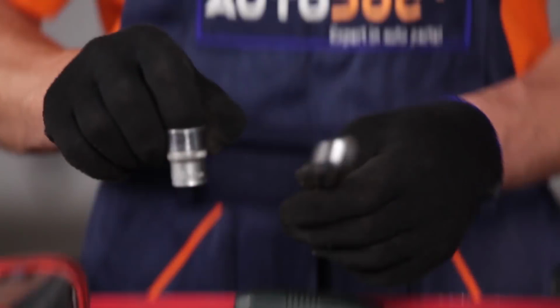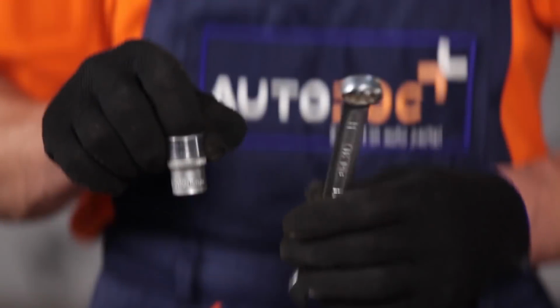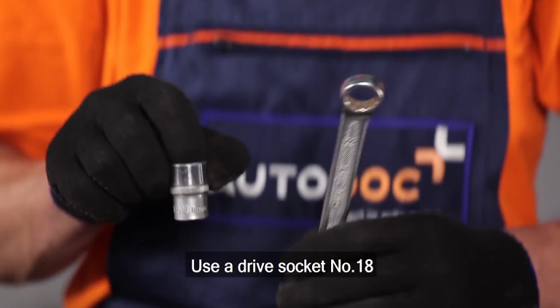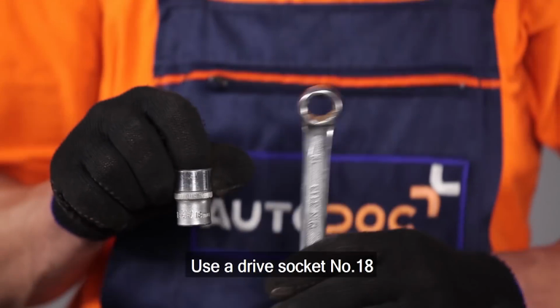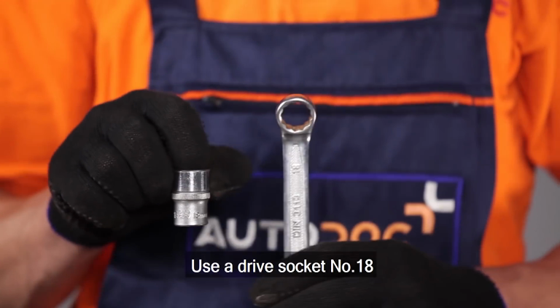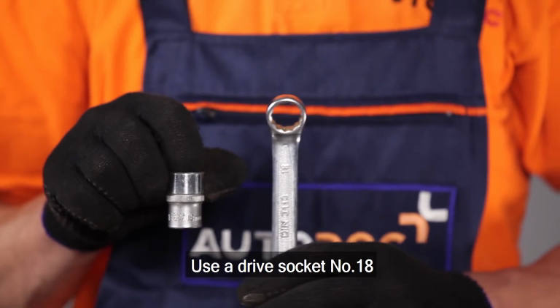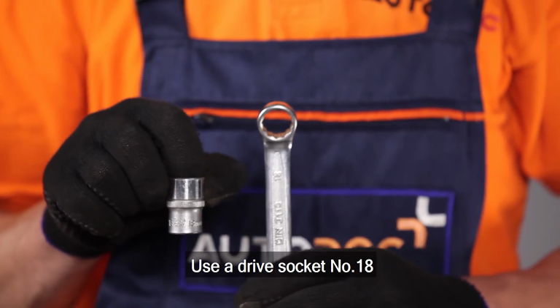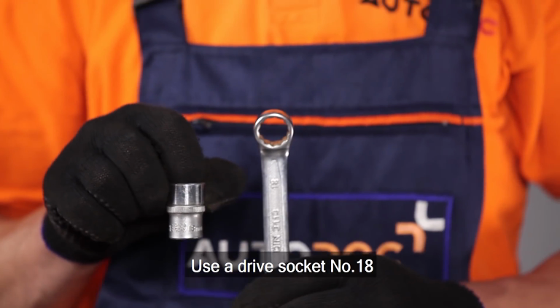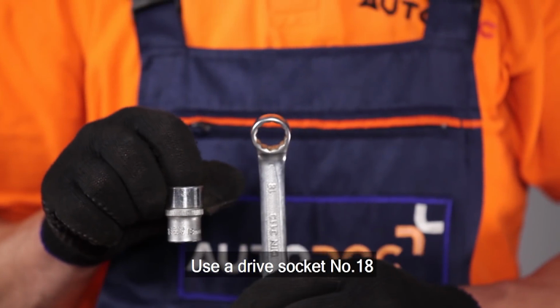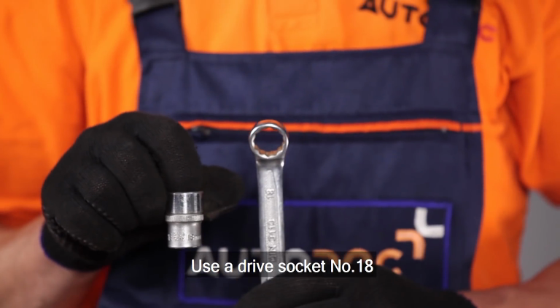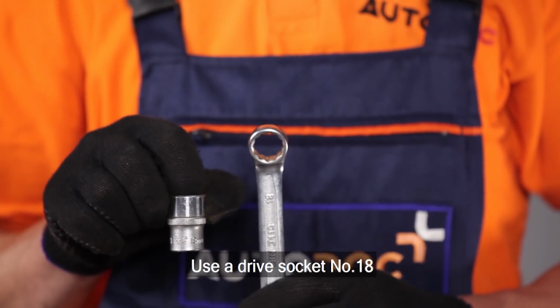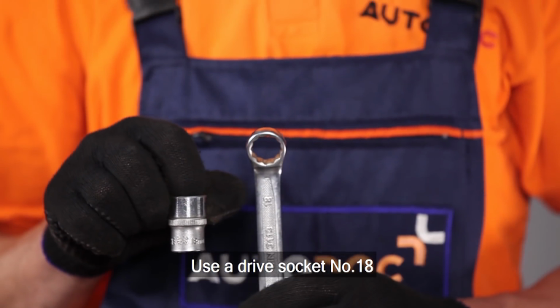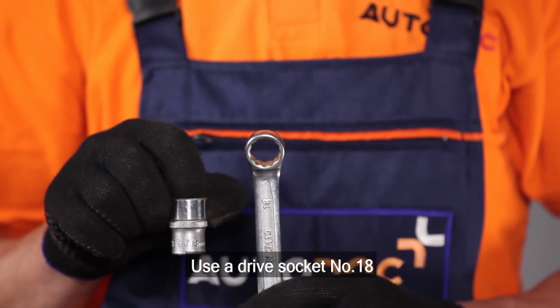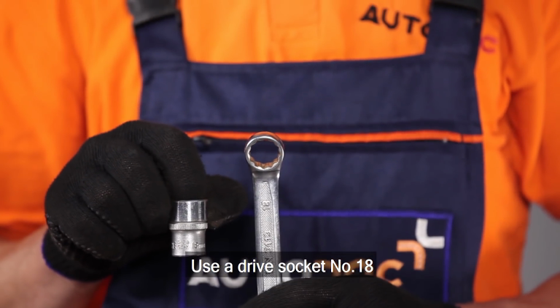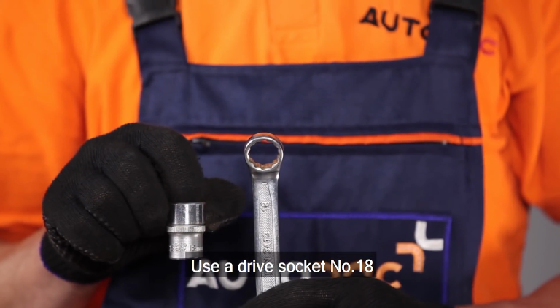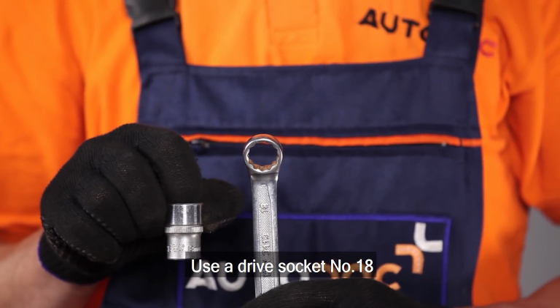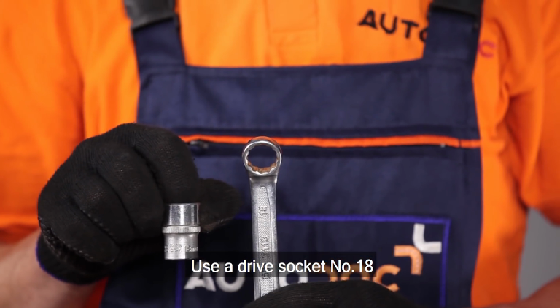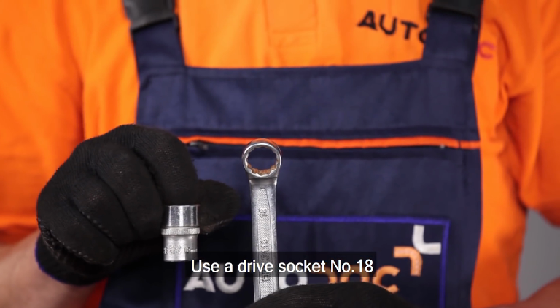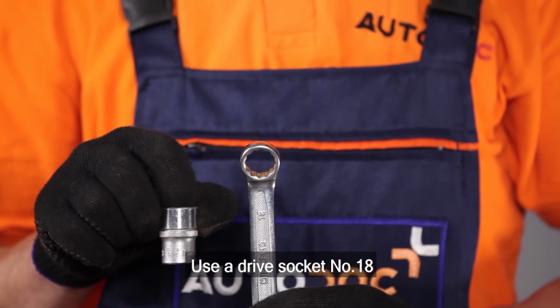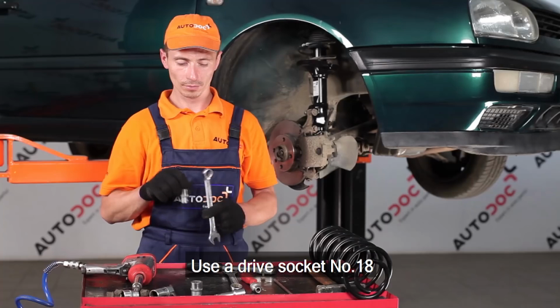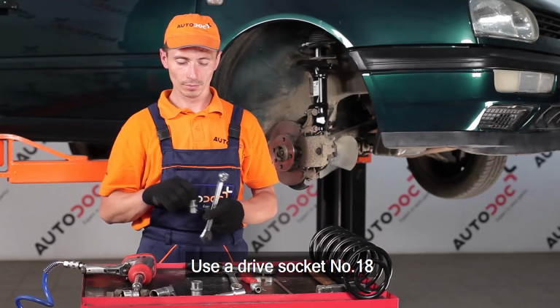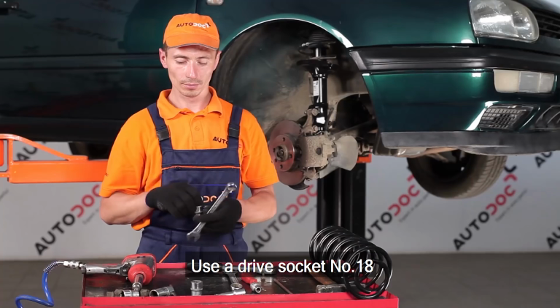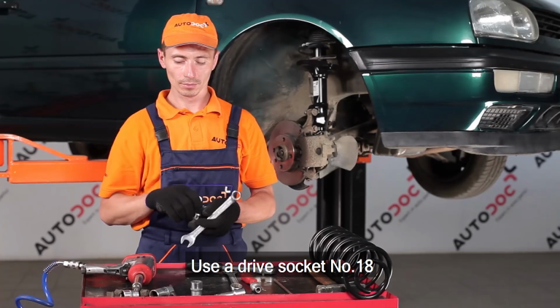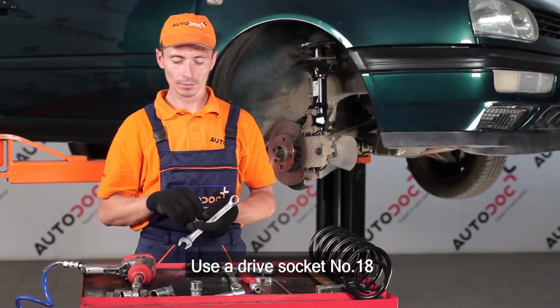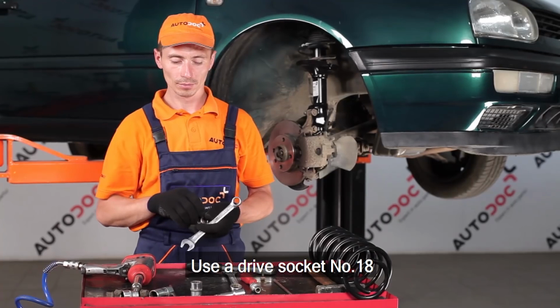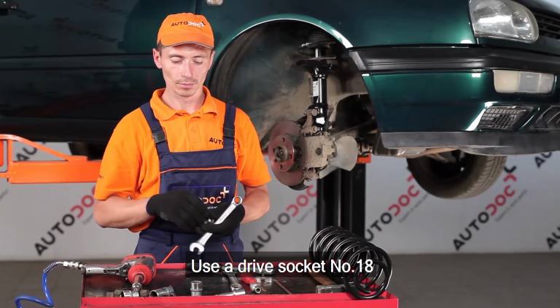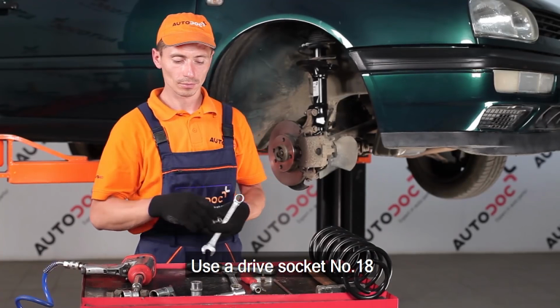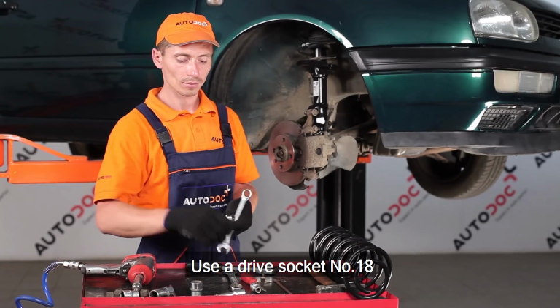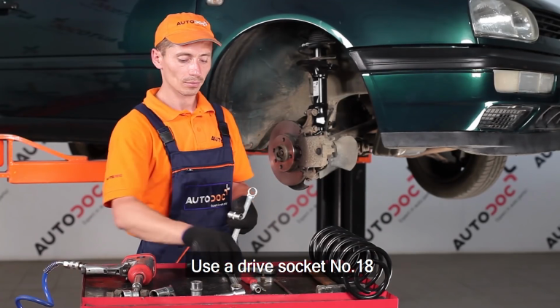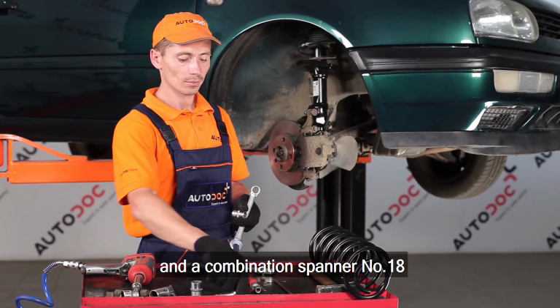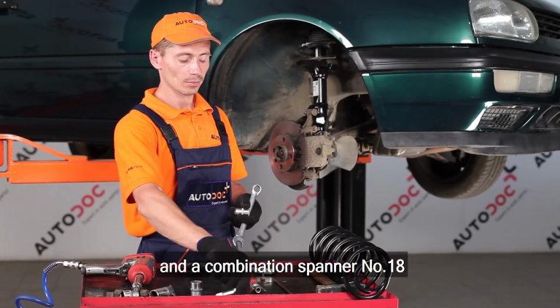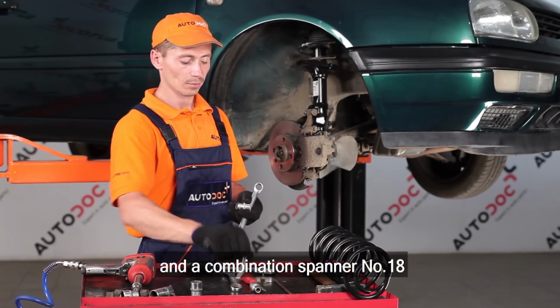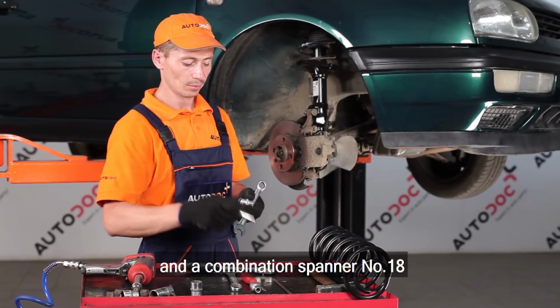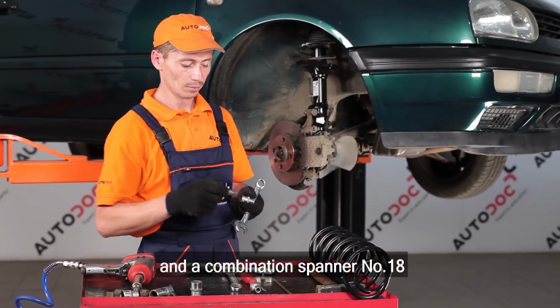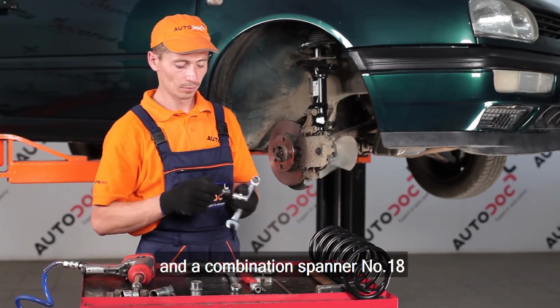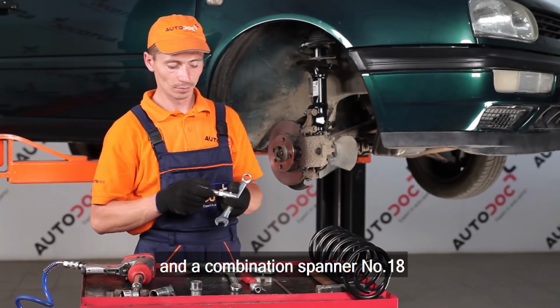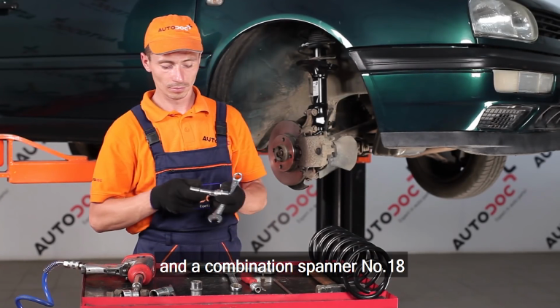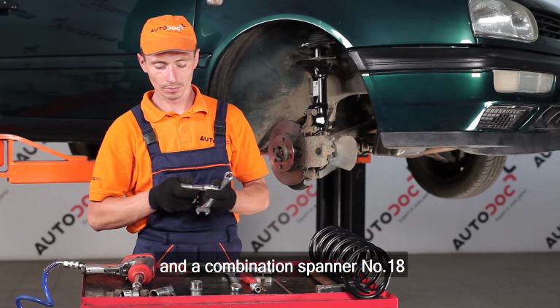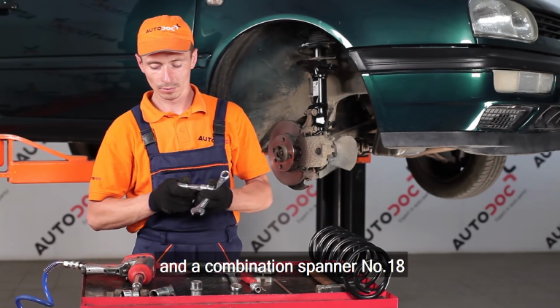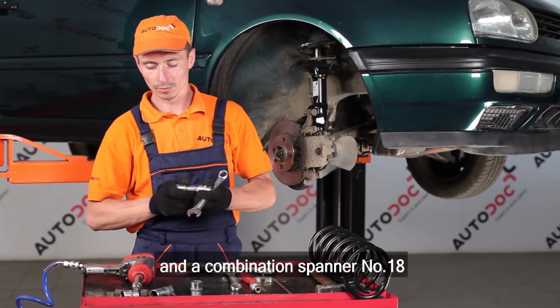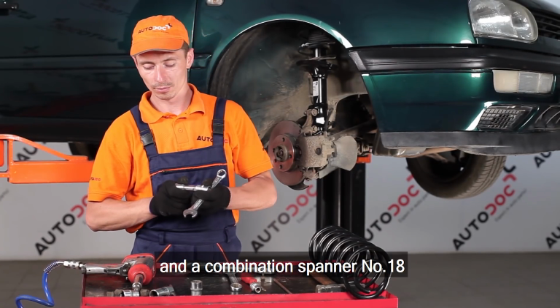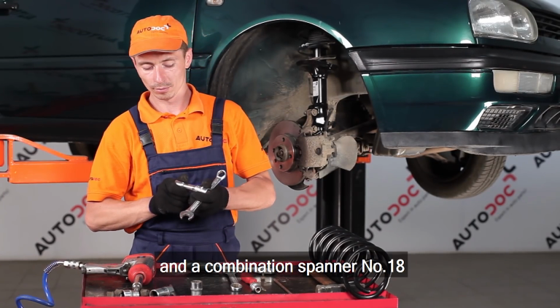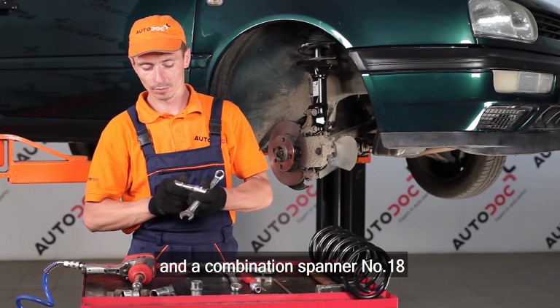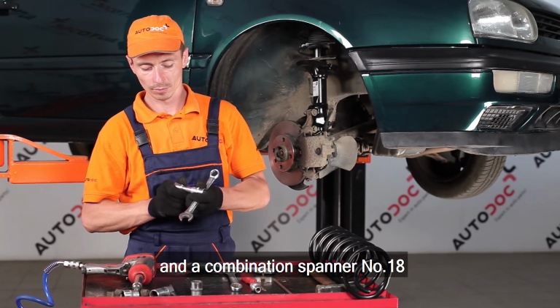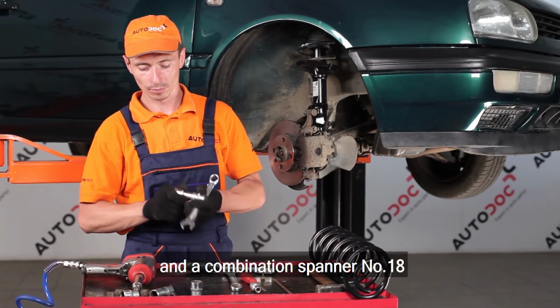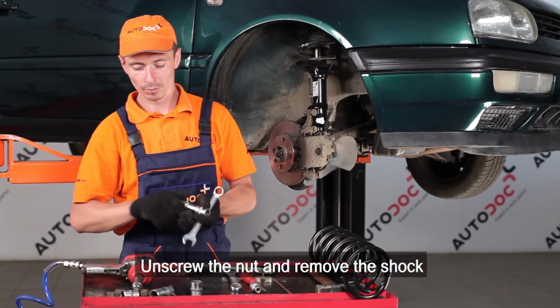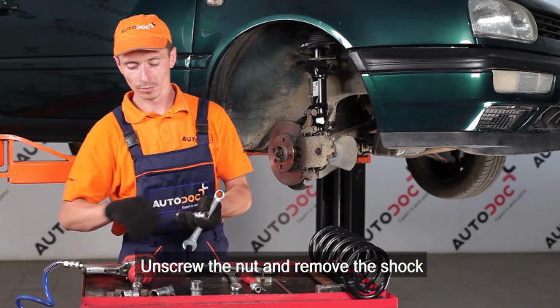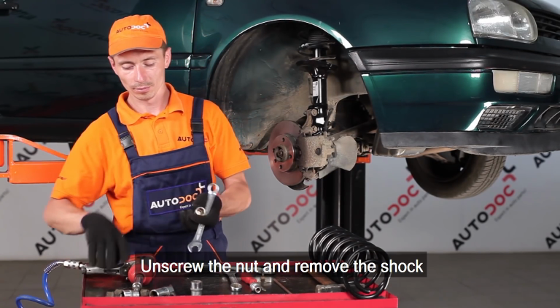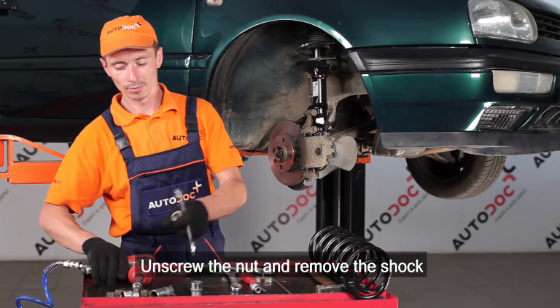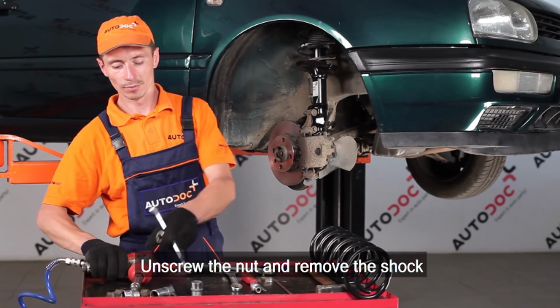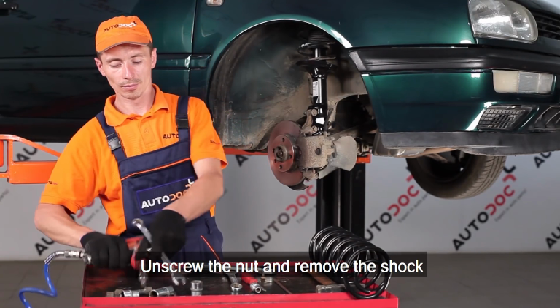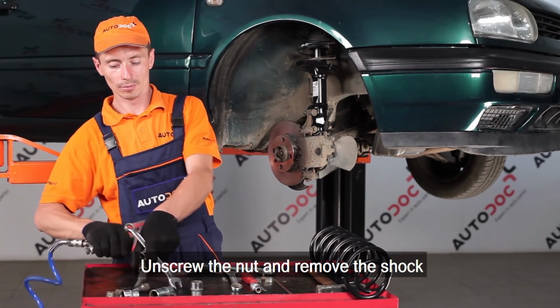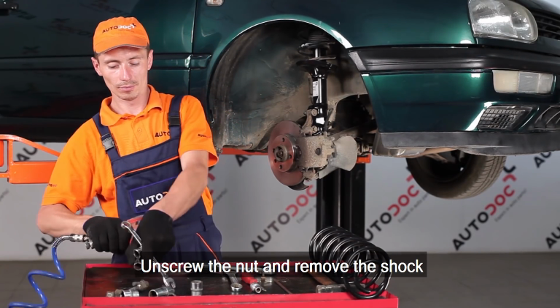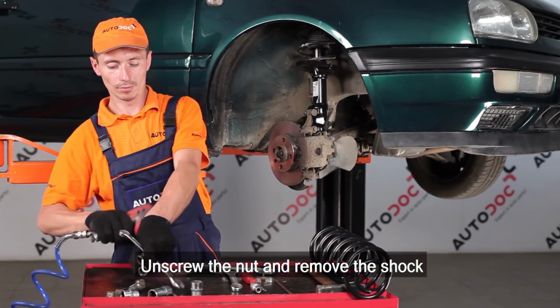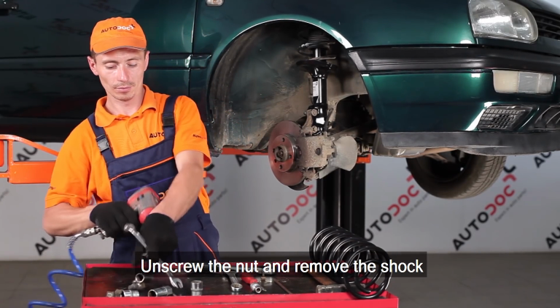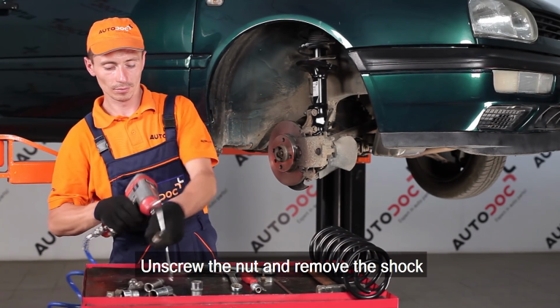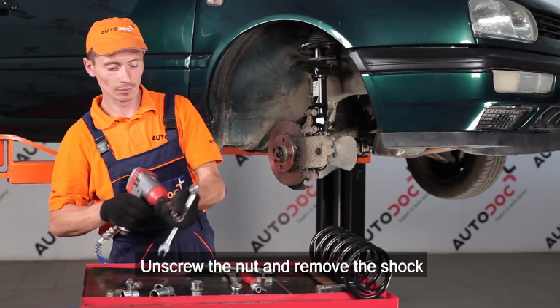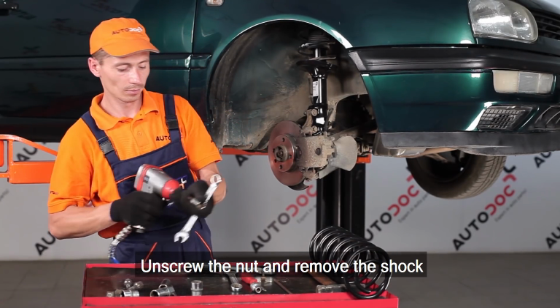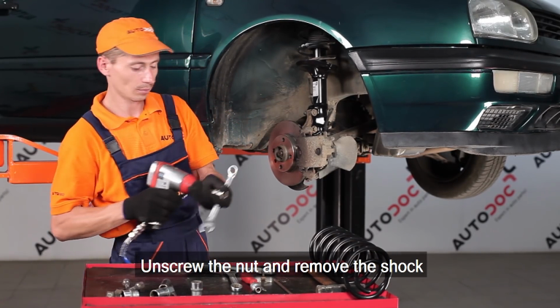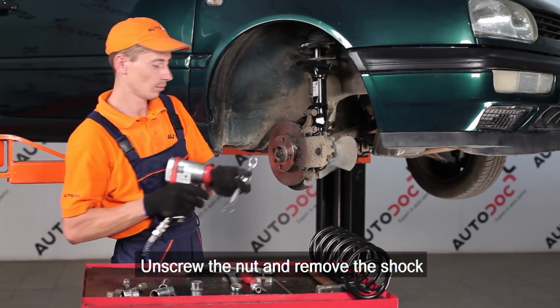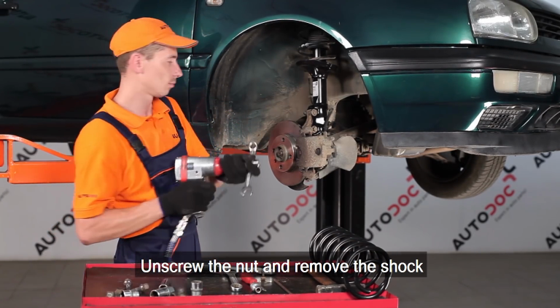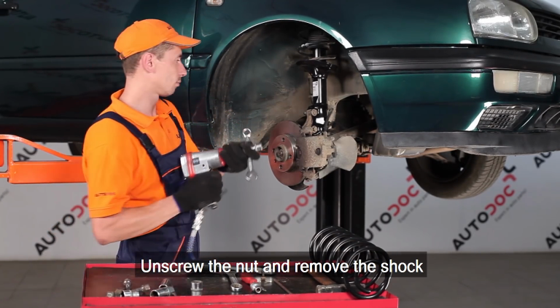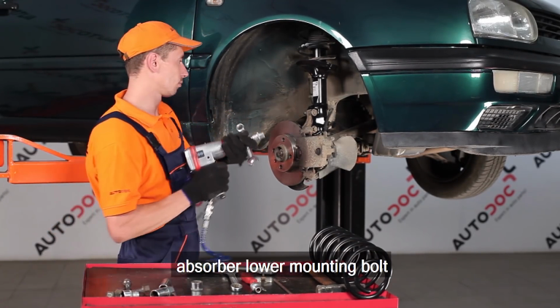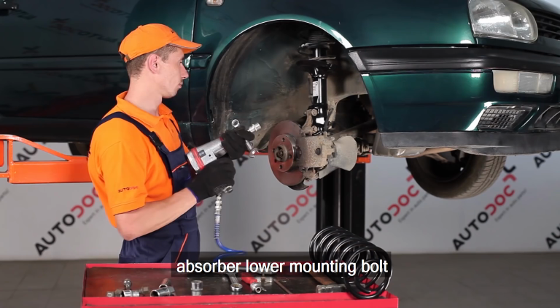Use a drive socket number 18 and the combination spanner number 18. Unscrew the nut and remove the shock absorber lower mounting bolt.